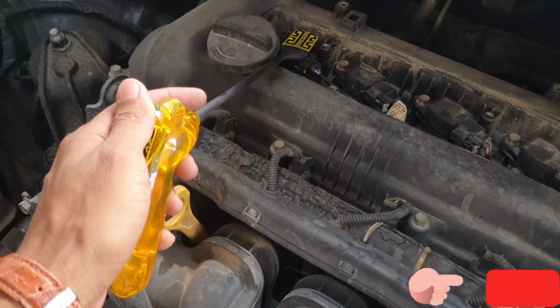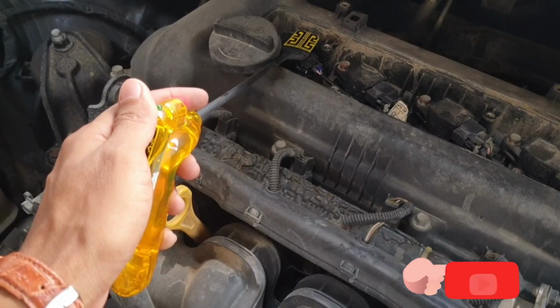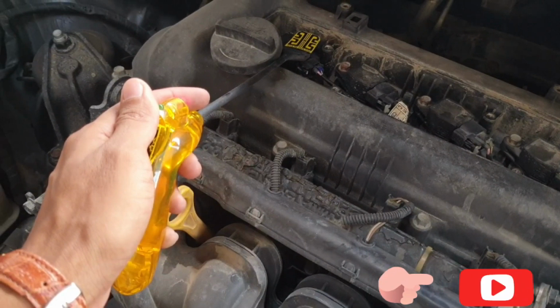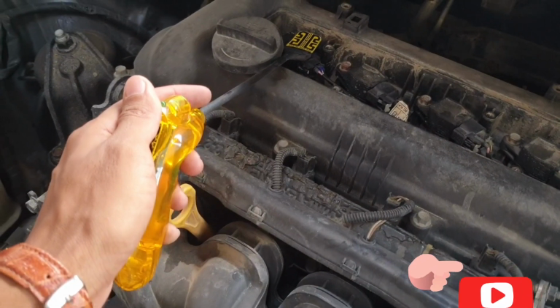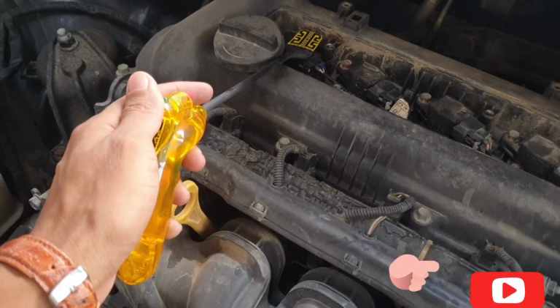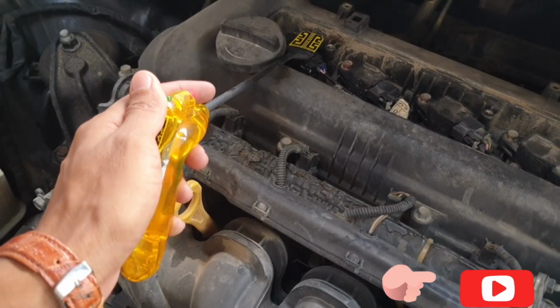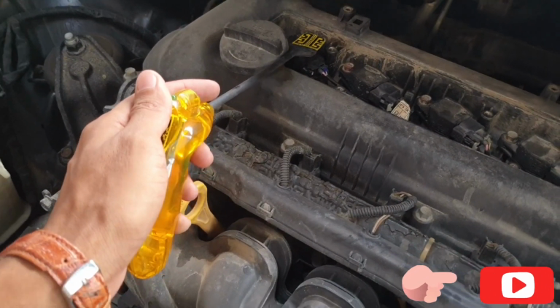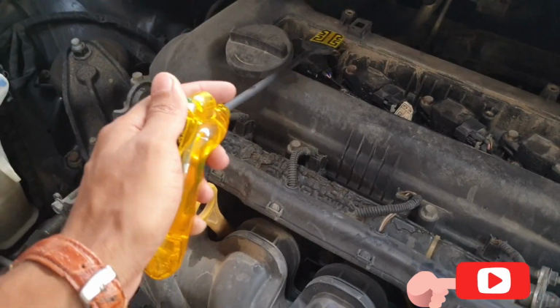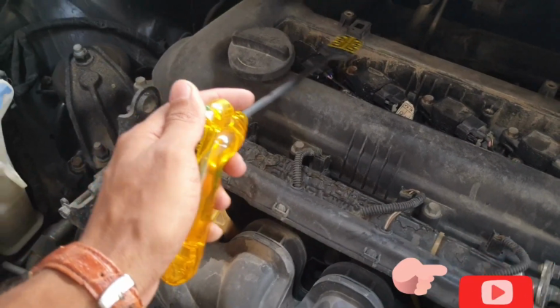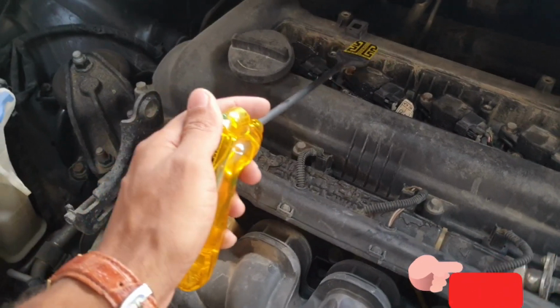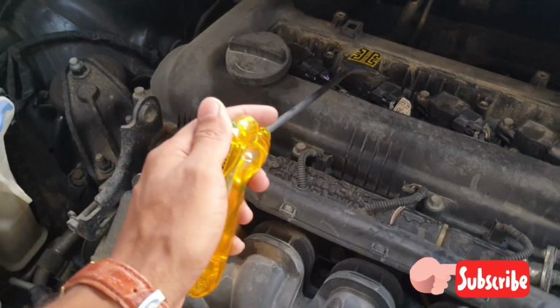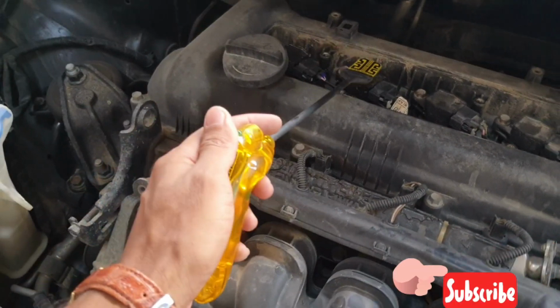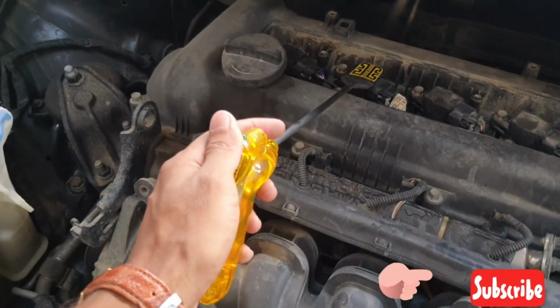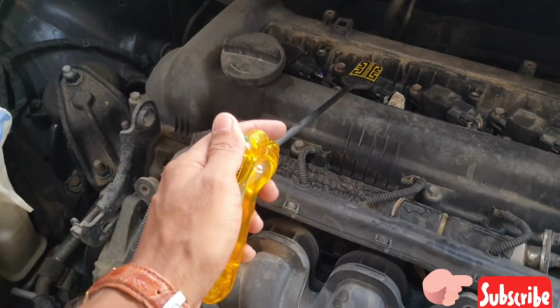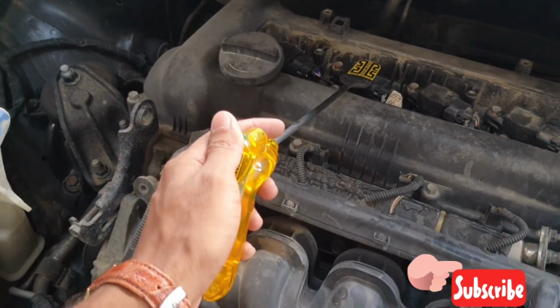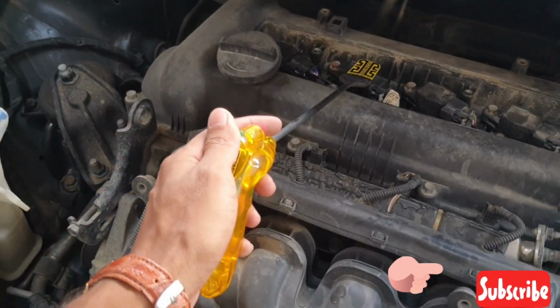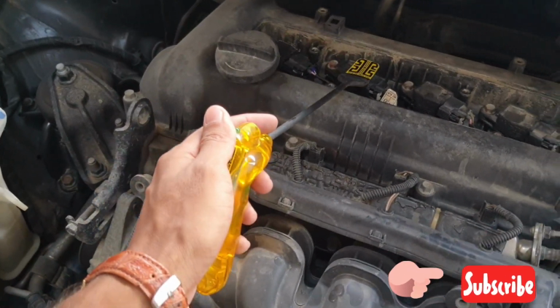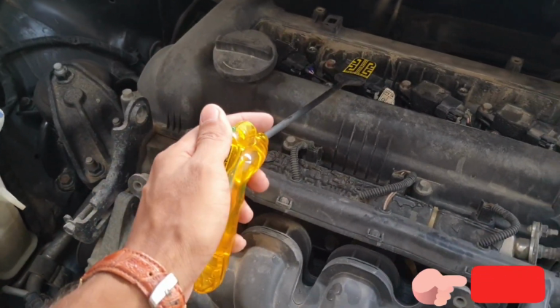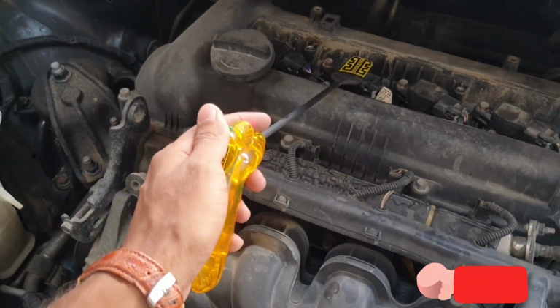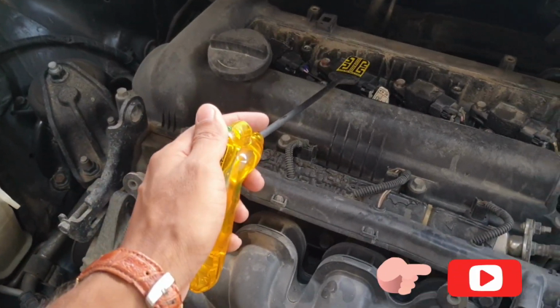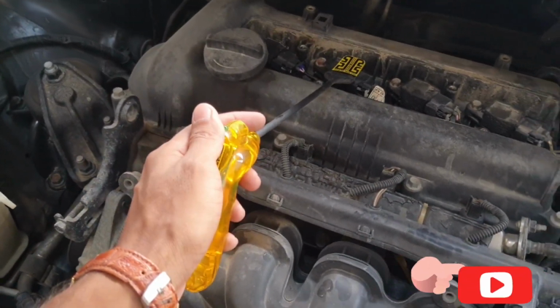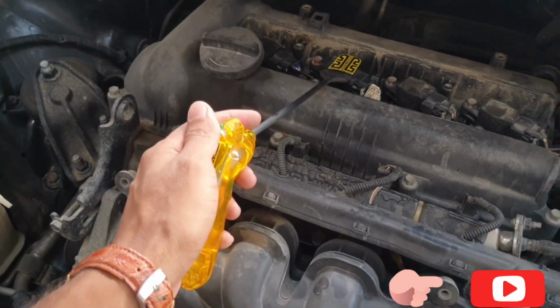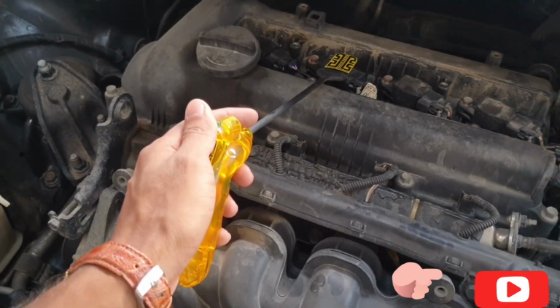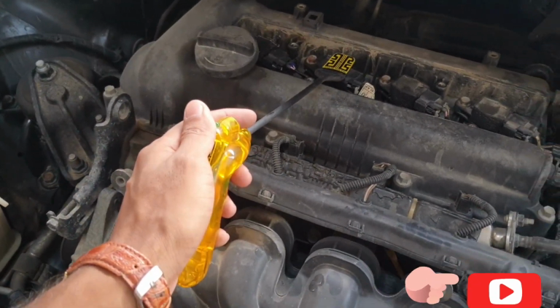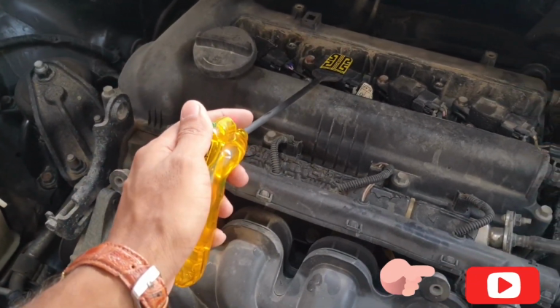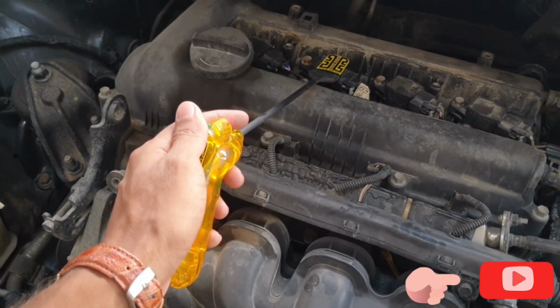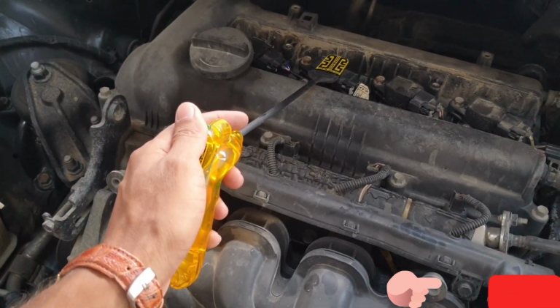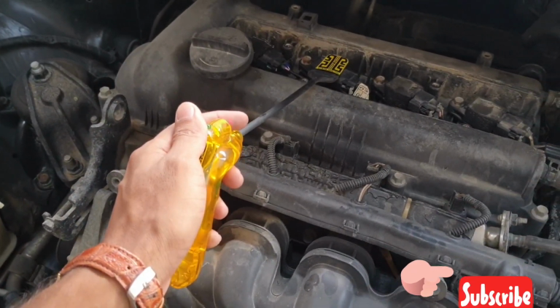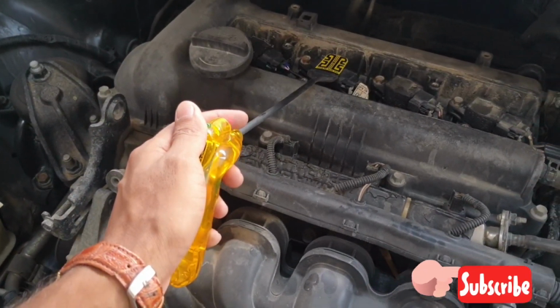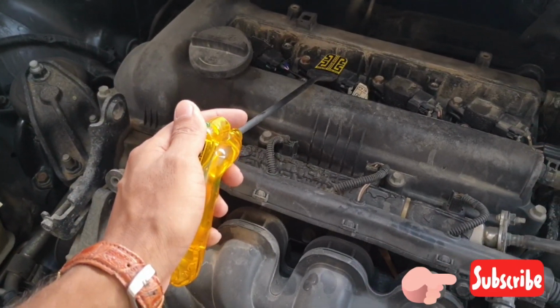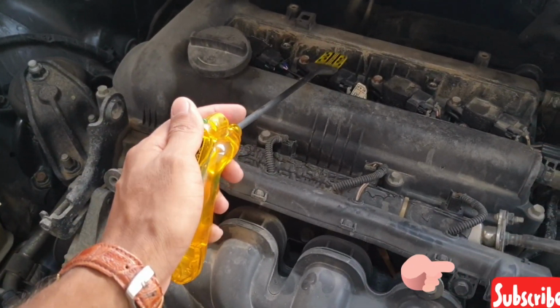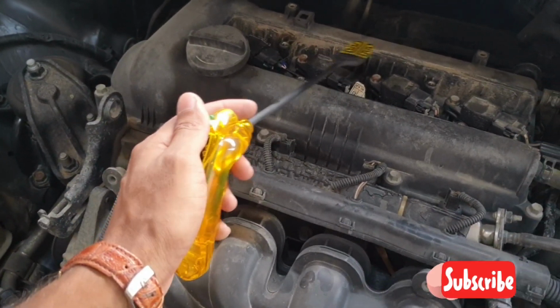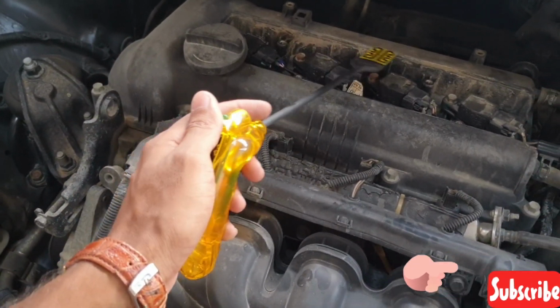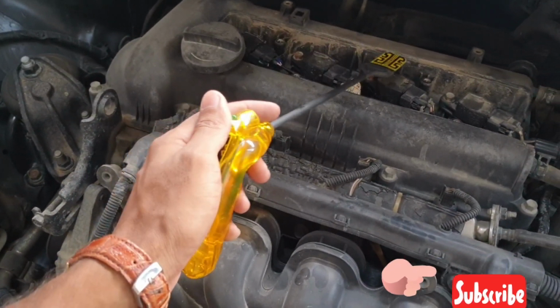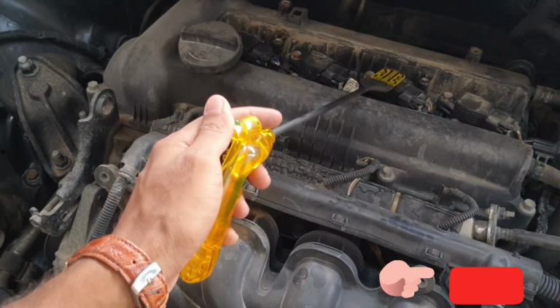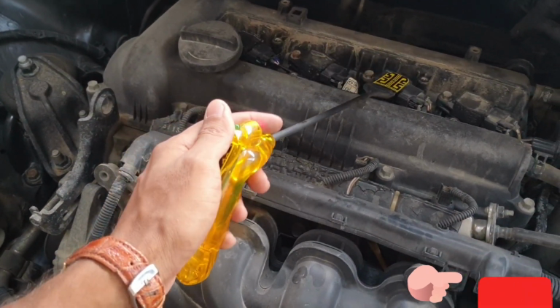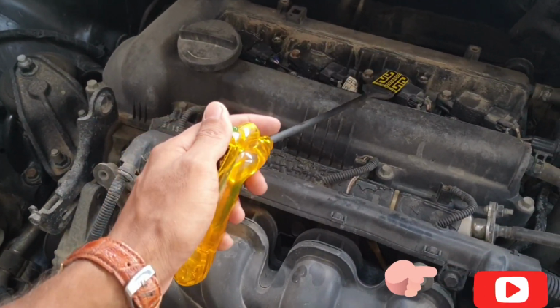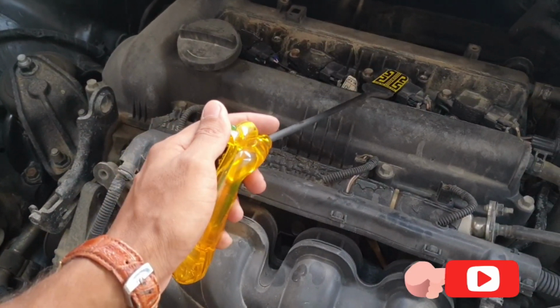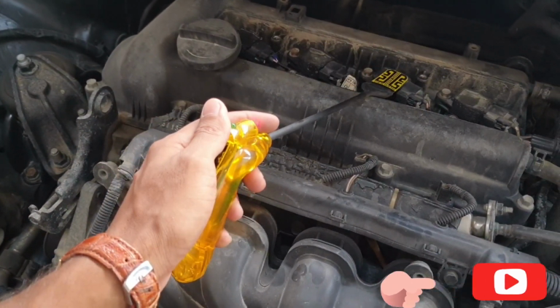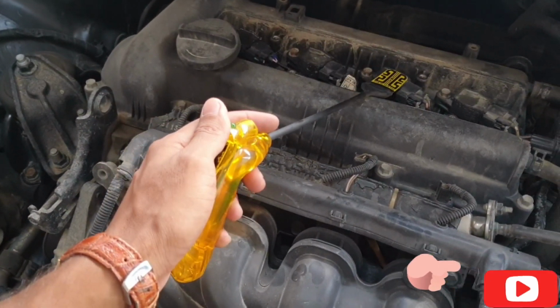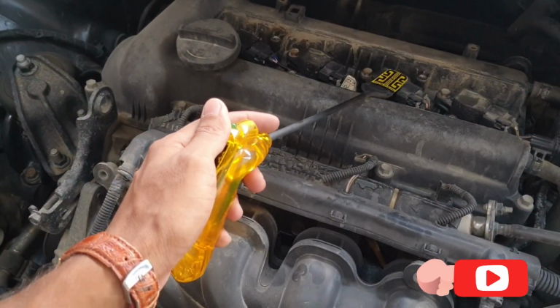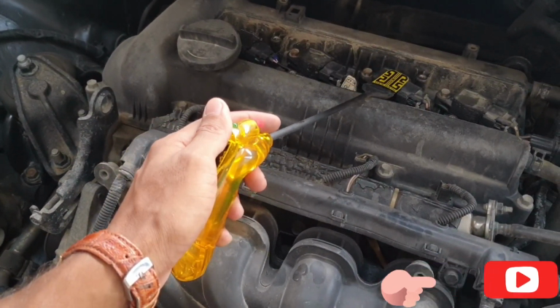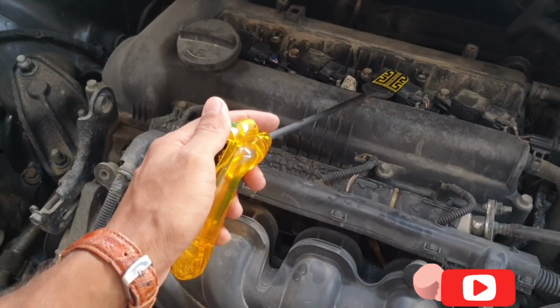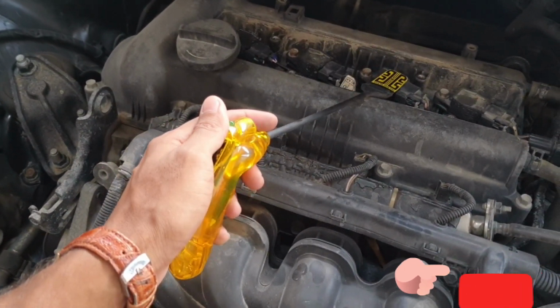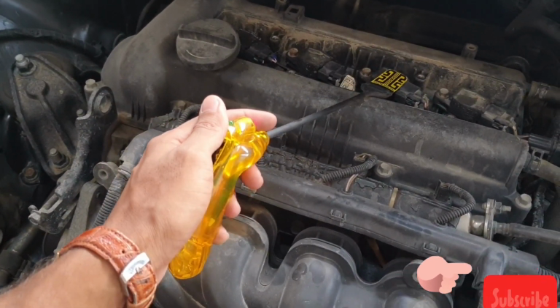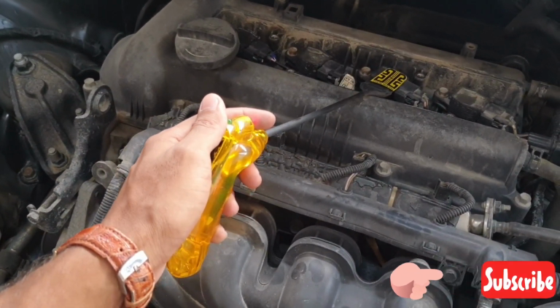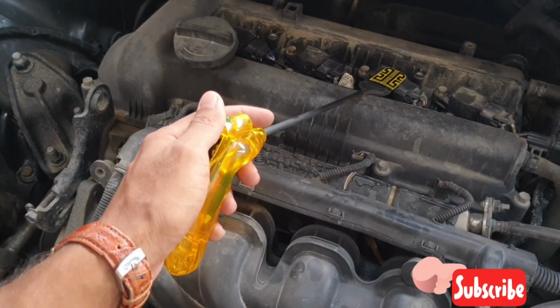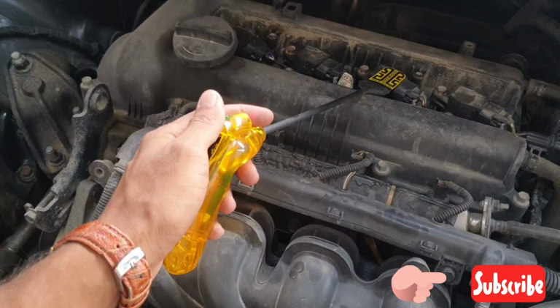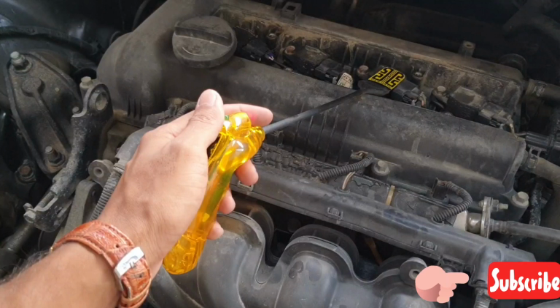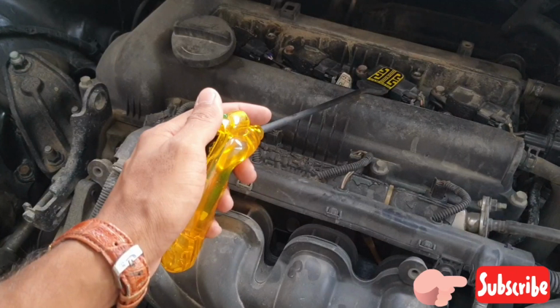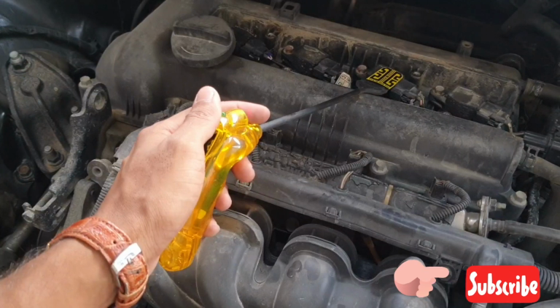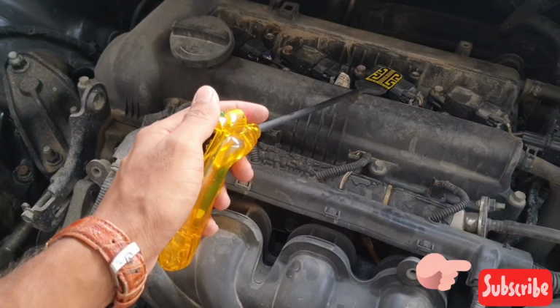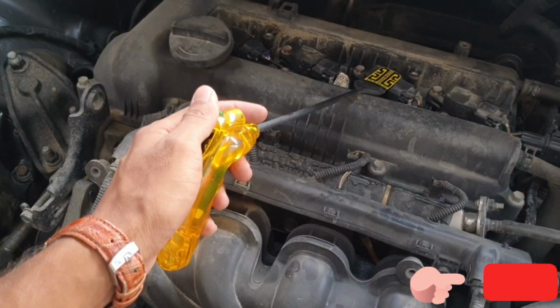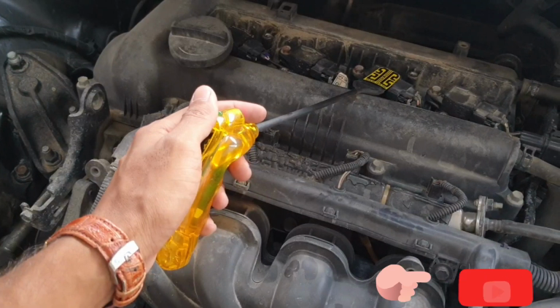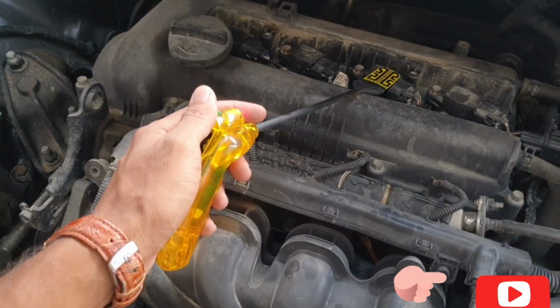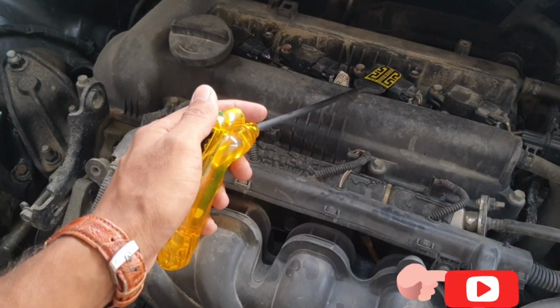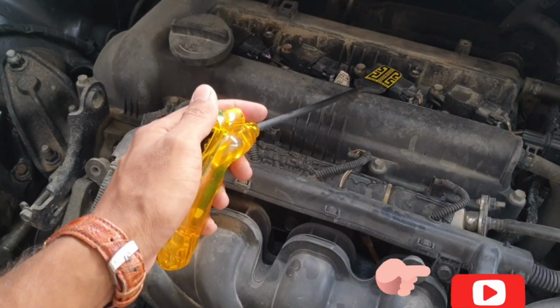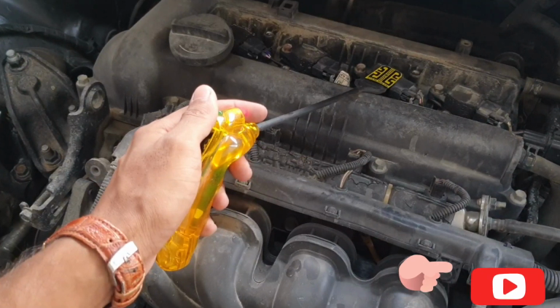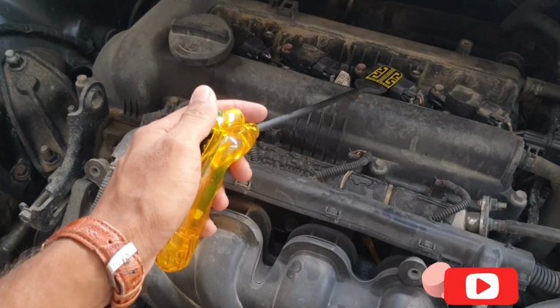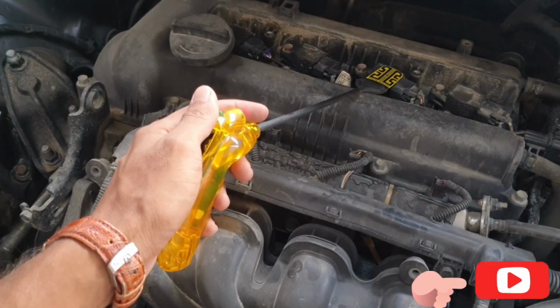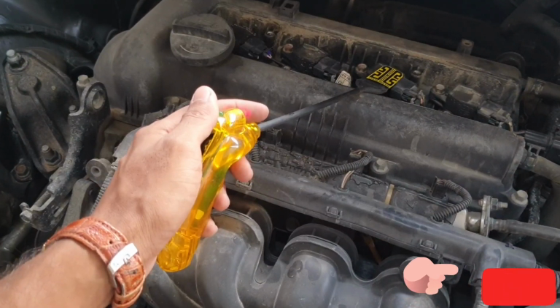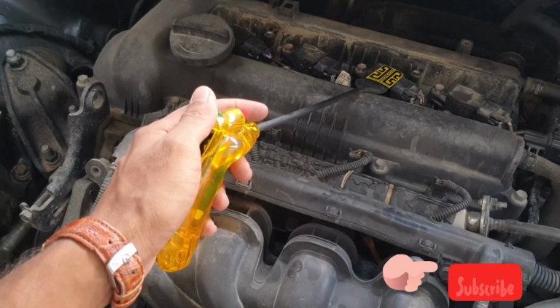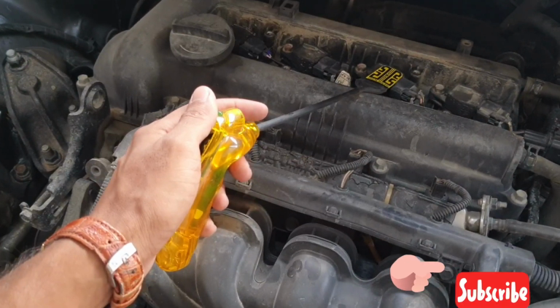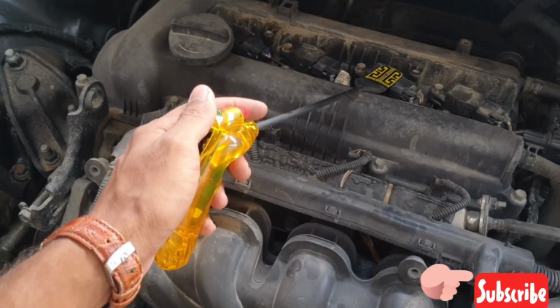So this is a very easy way to find out if your ignition coil is damaged or not.